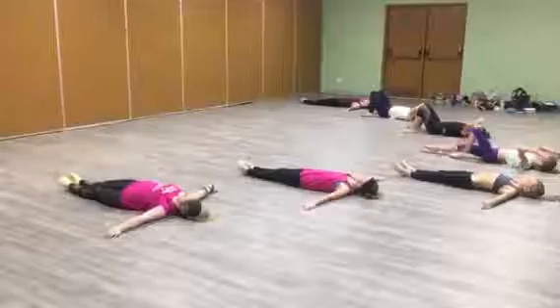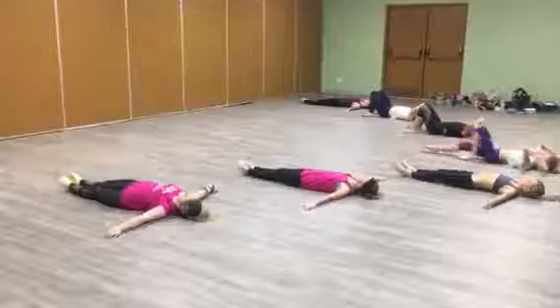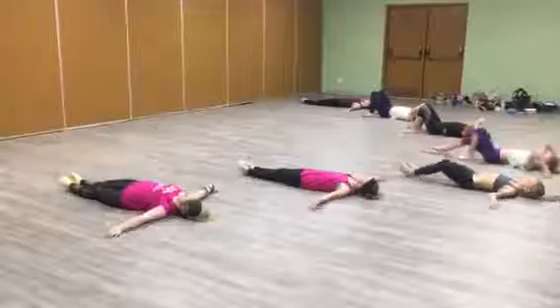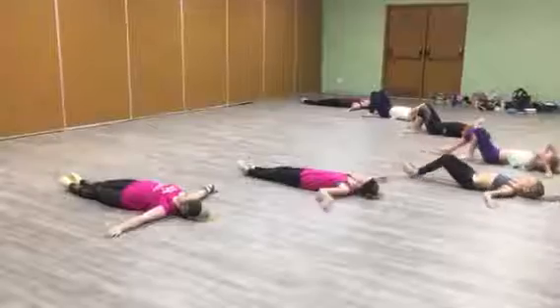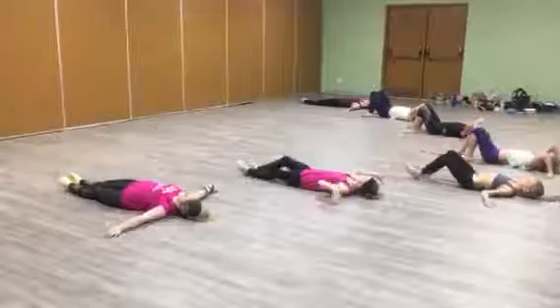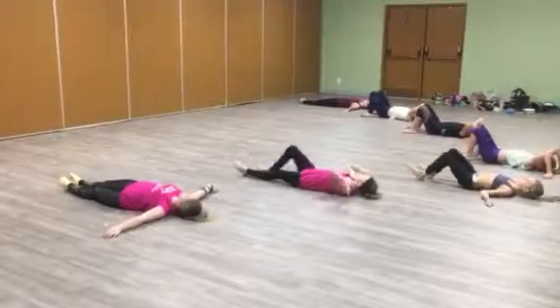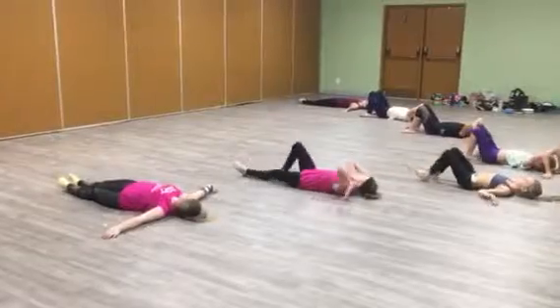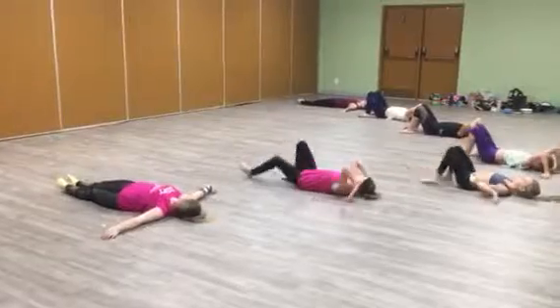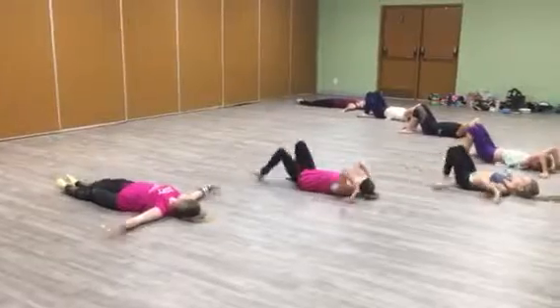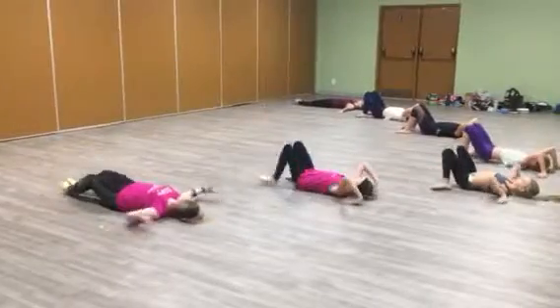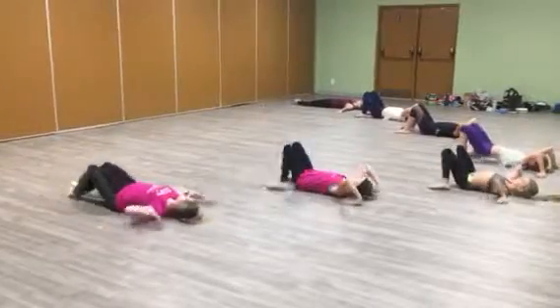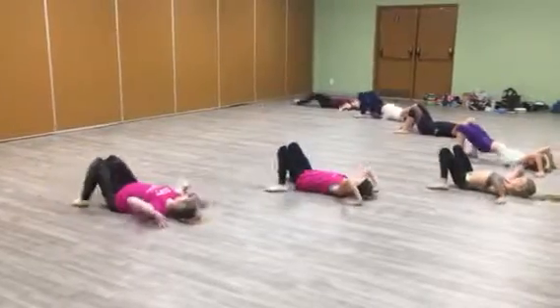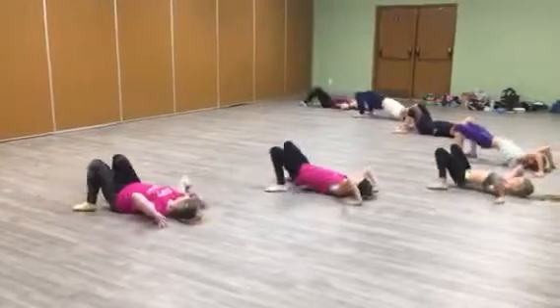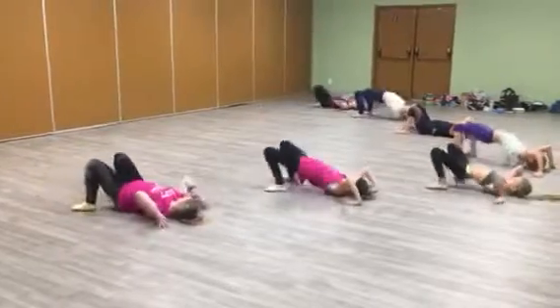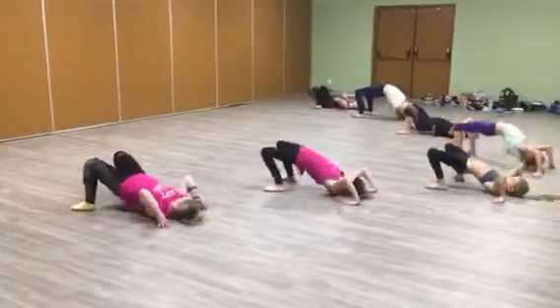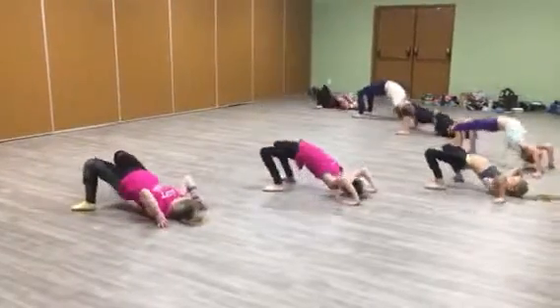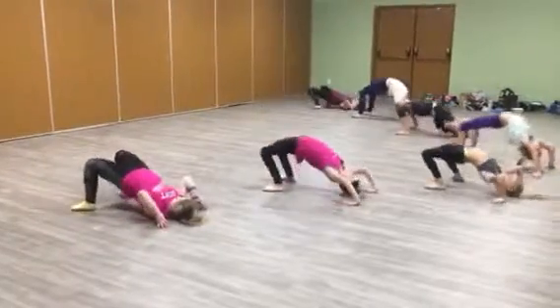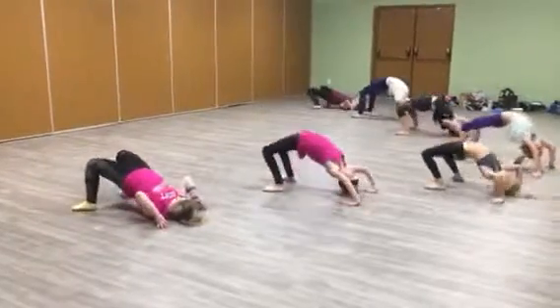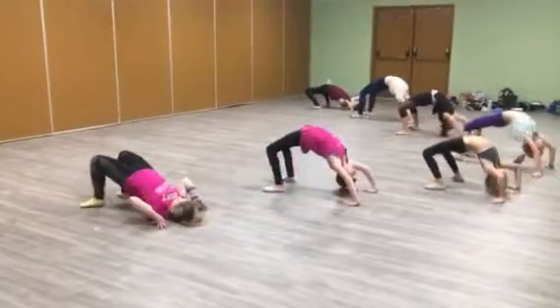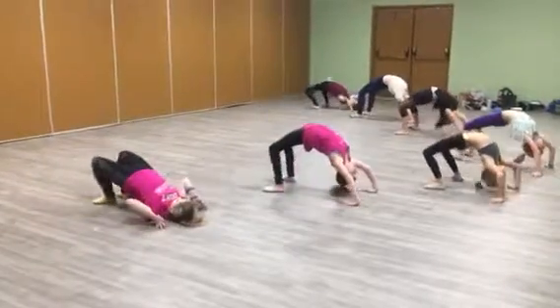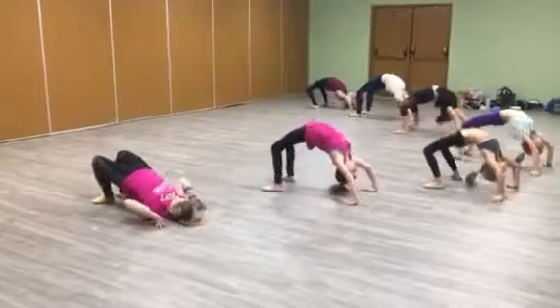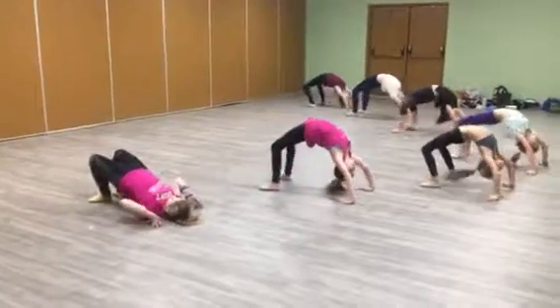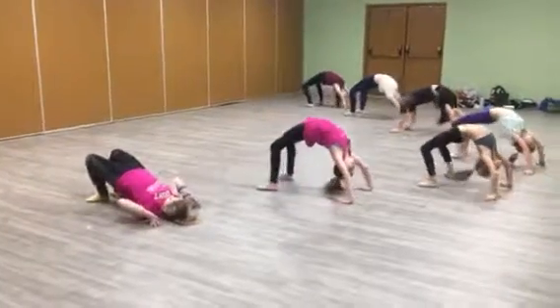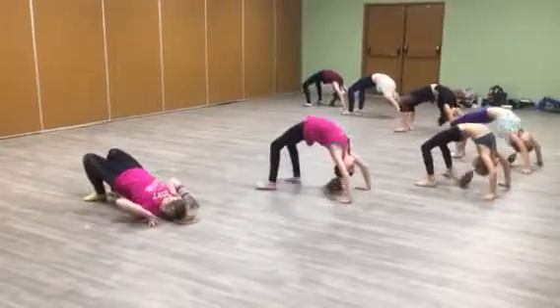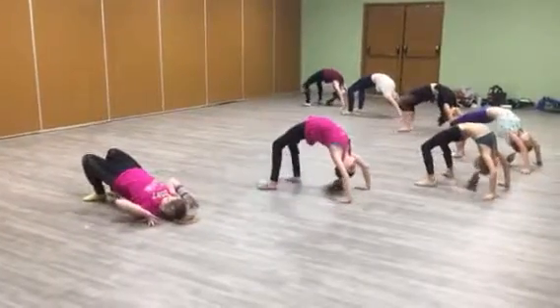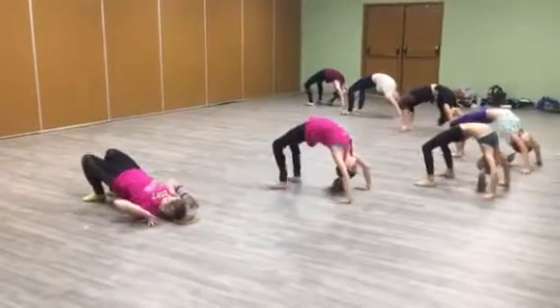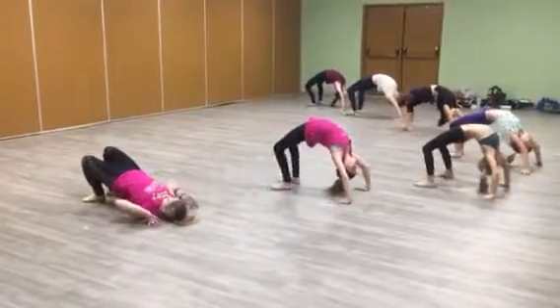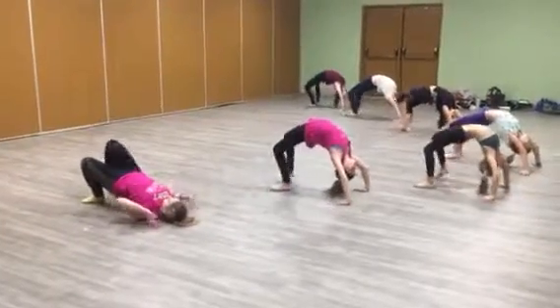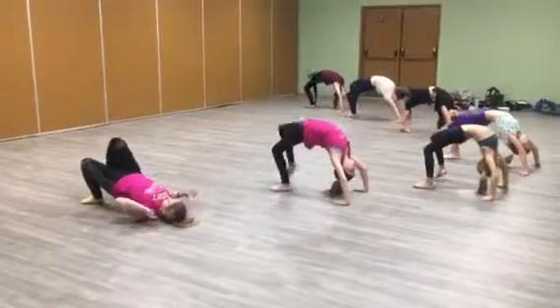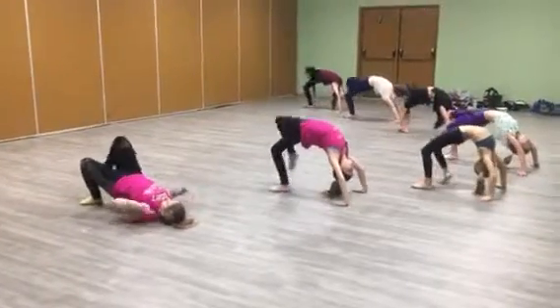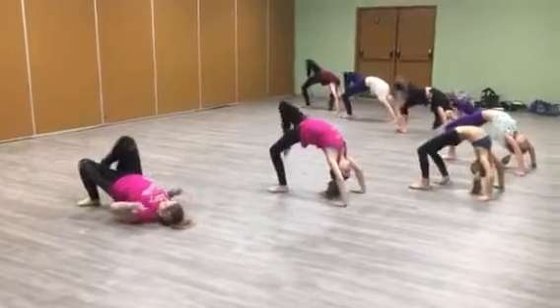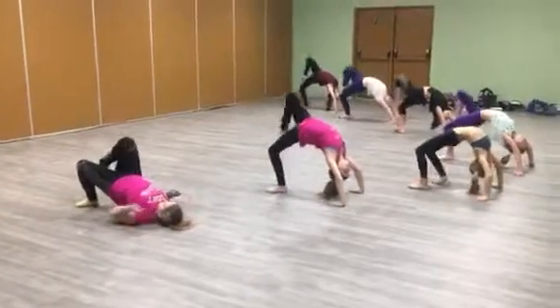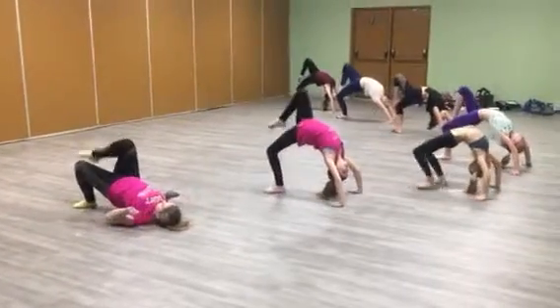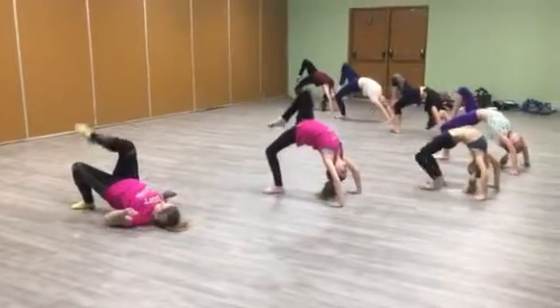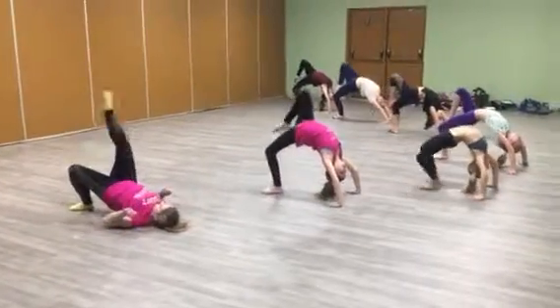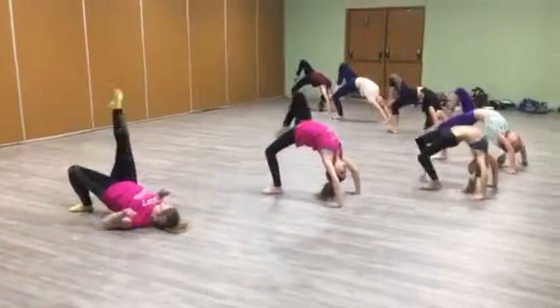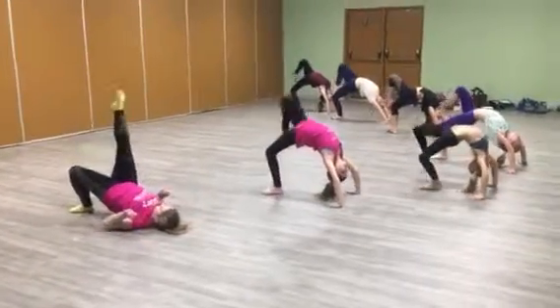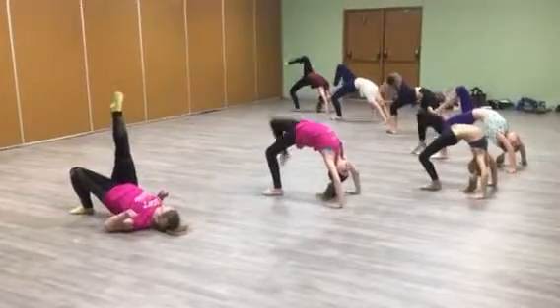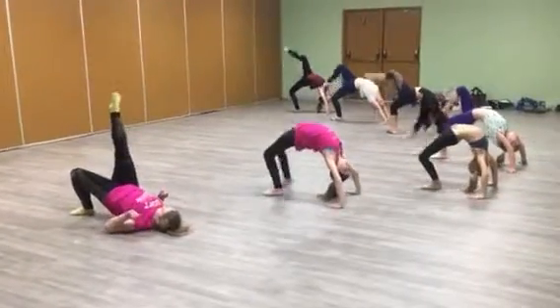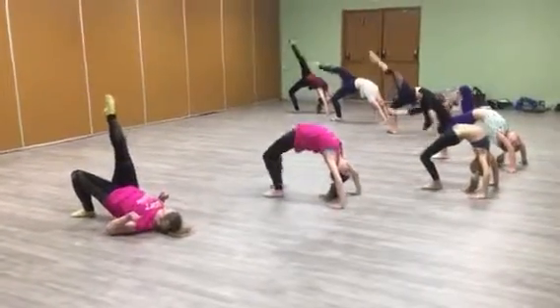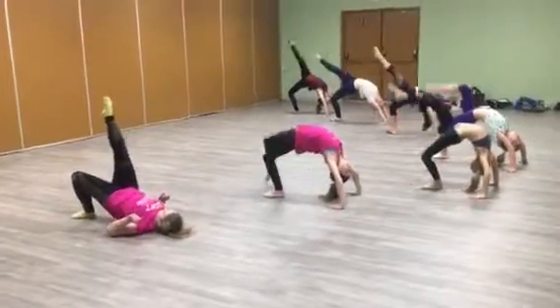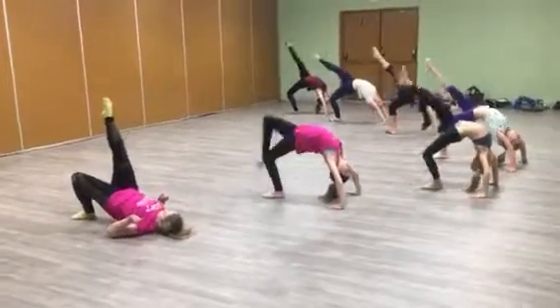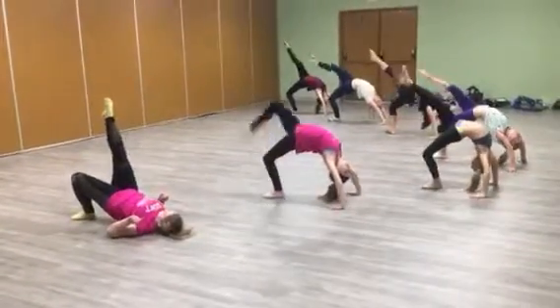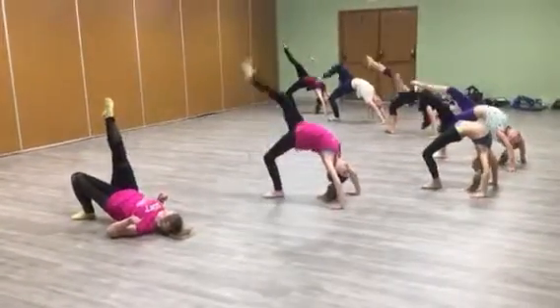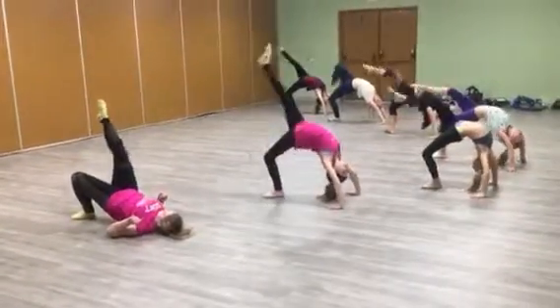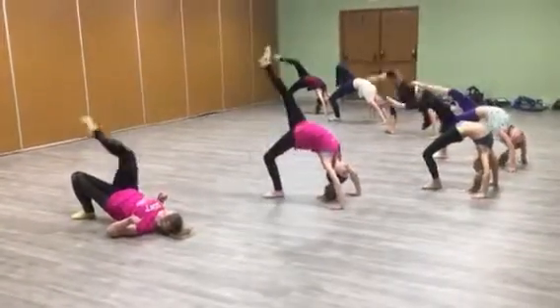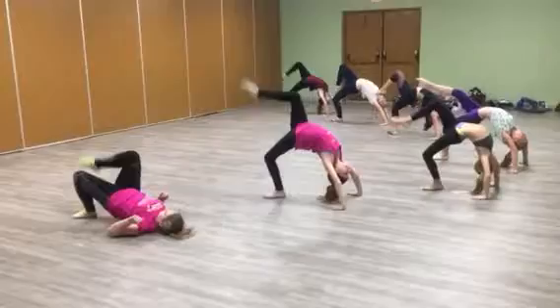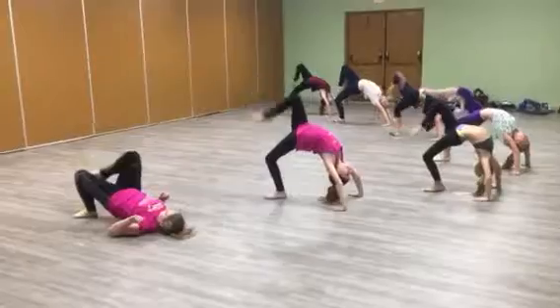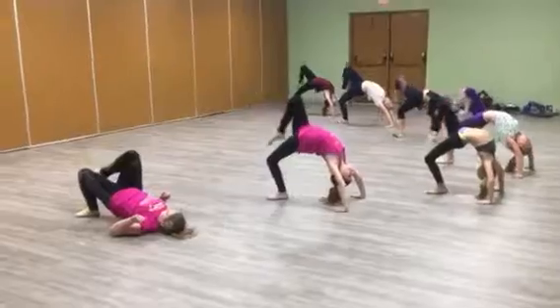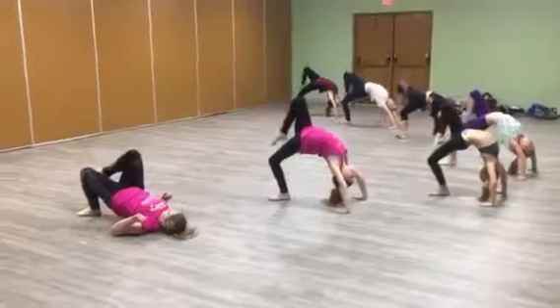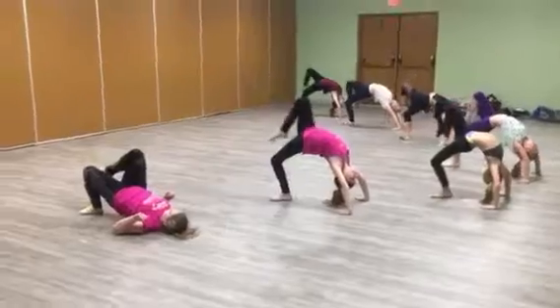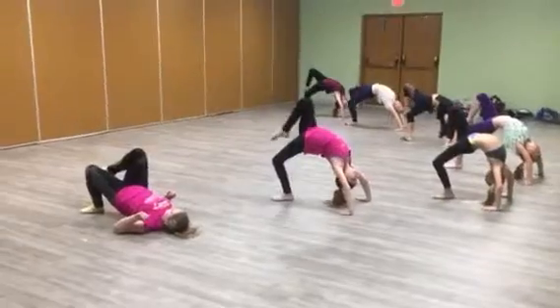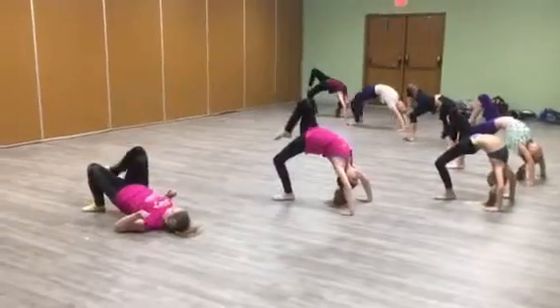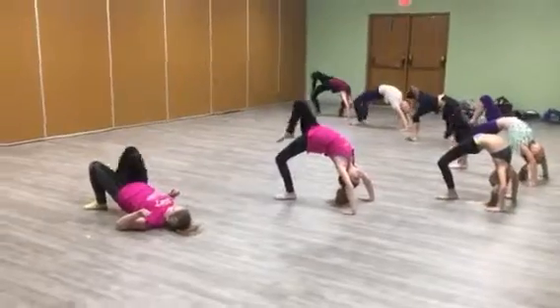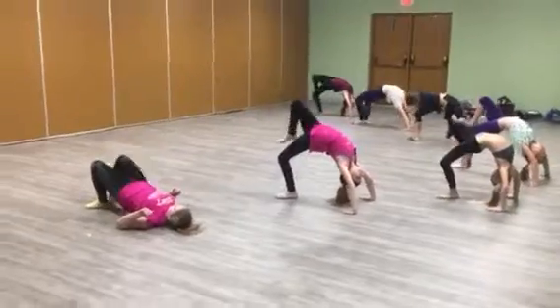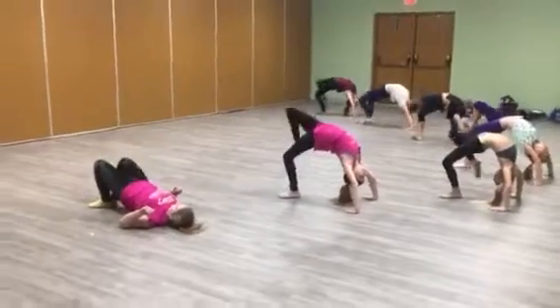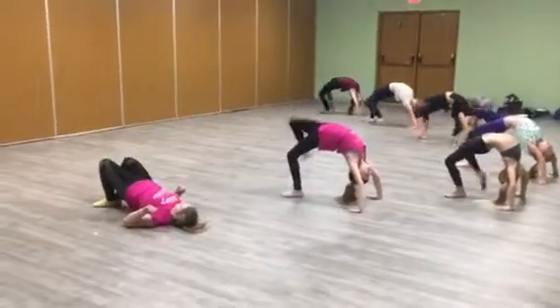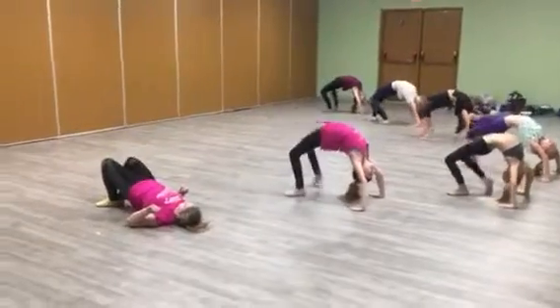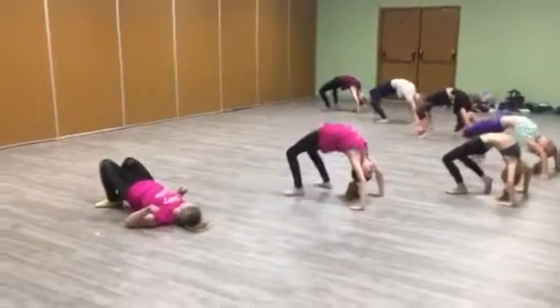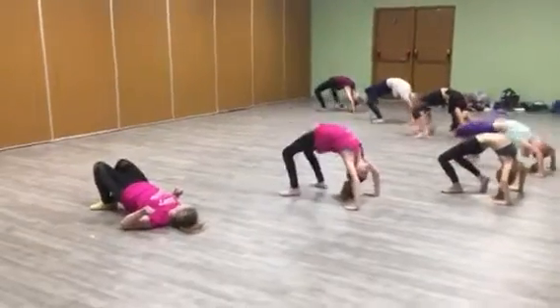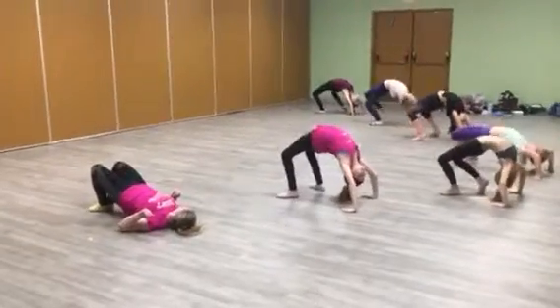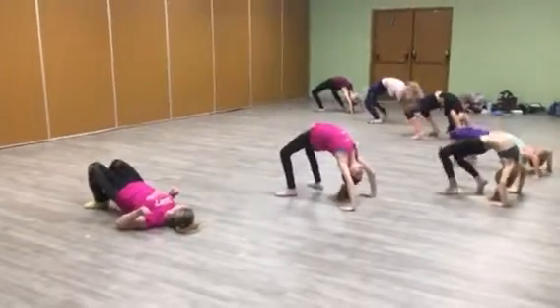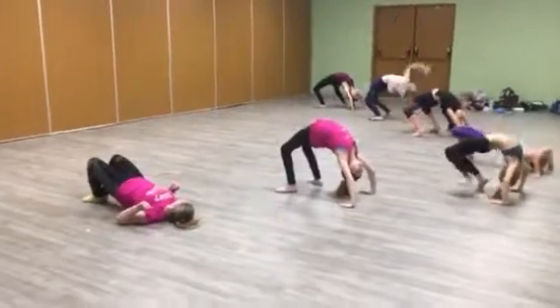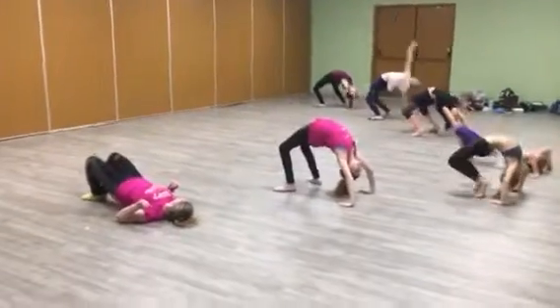Ready, go. 5, 6, 7, 8. In 1, 2, up 3, 4, down 5, 6, 7, 8.